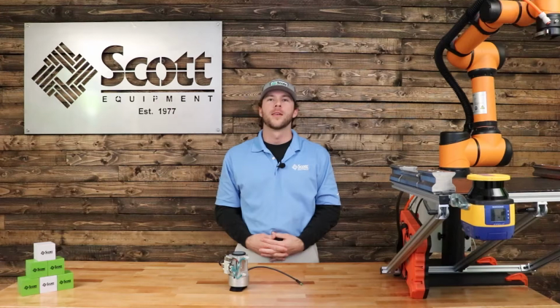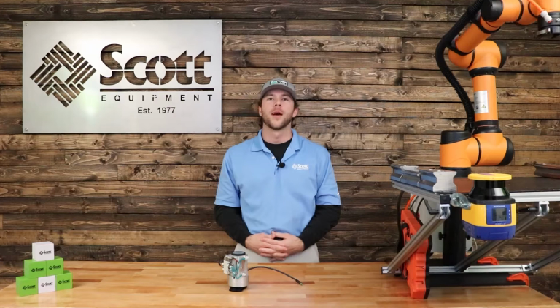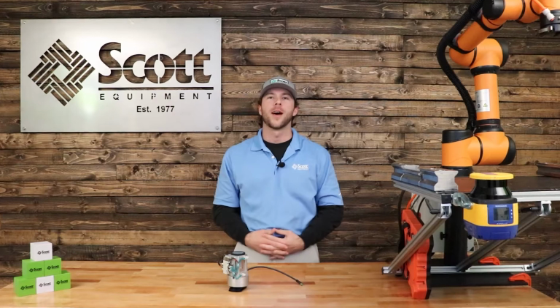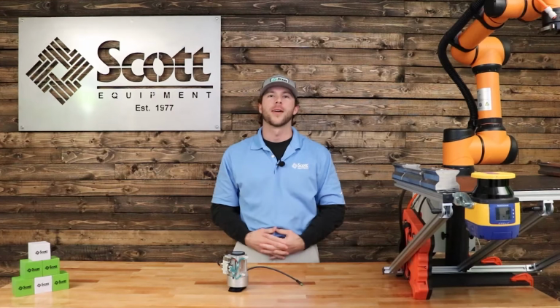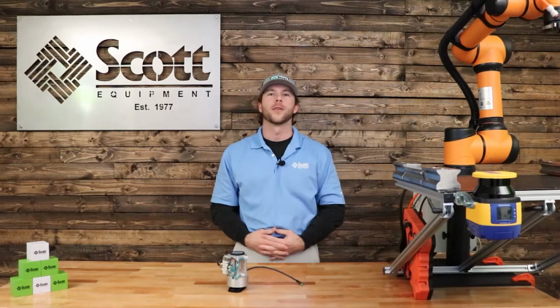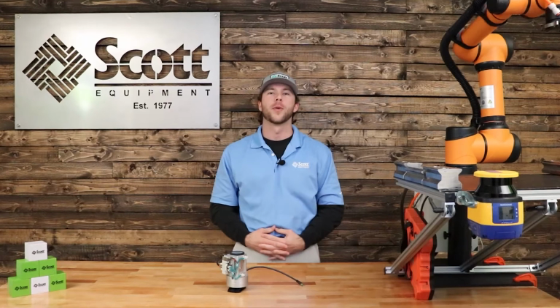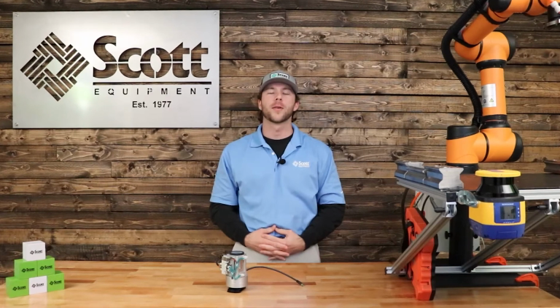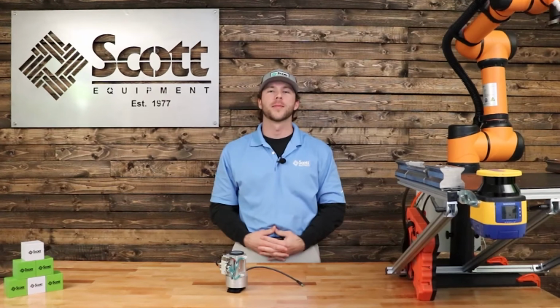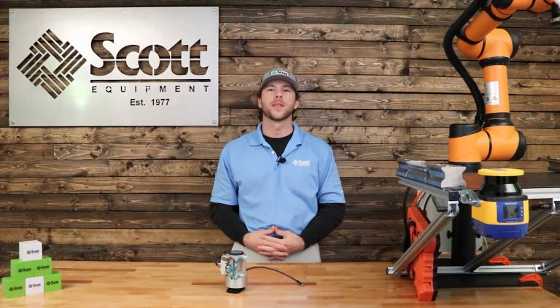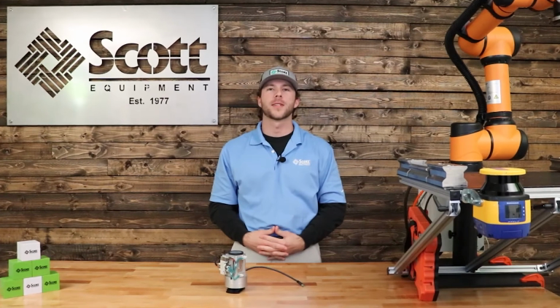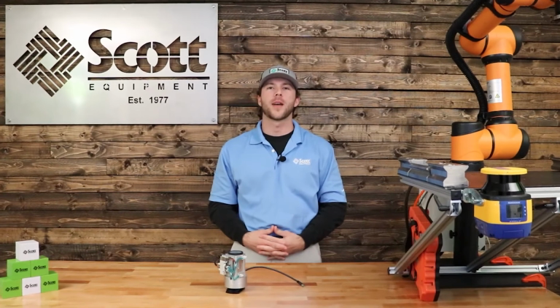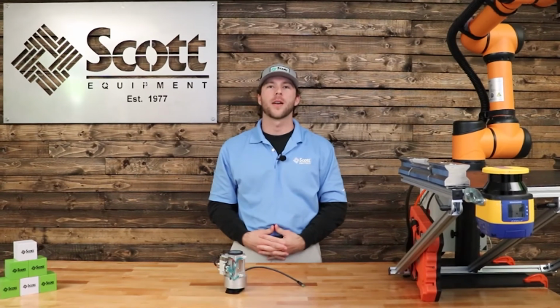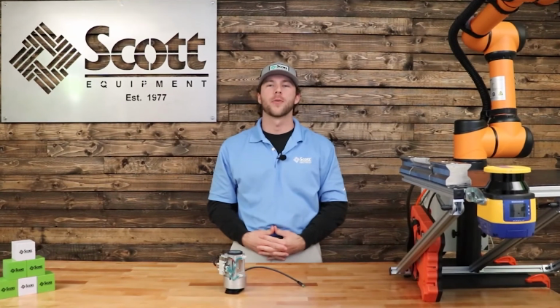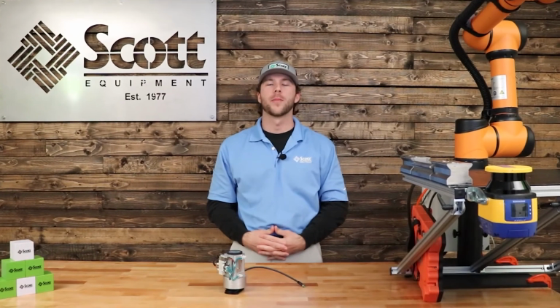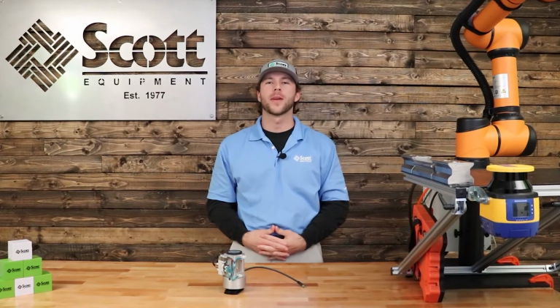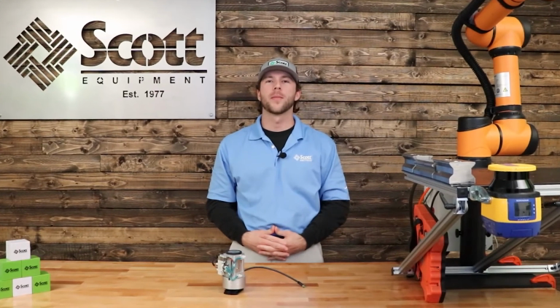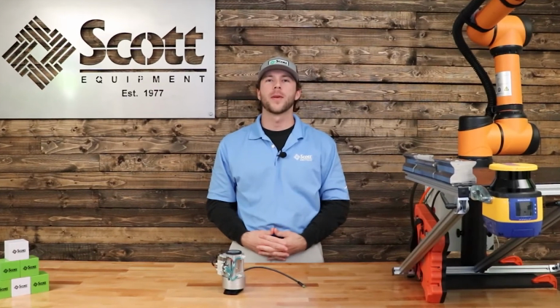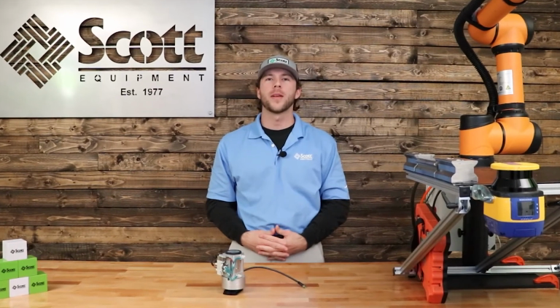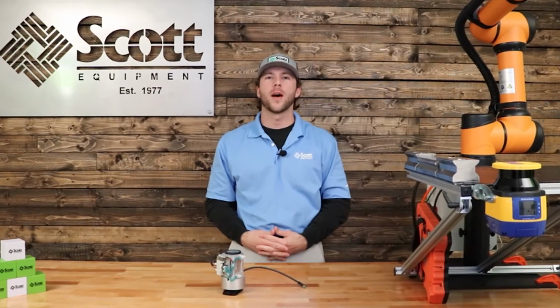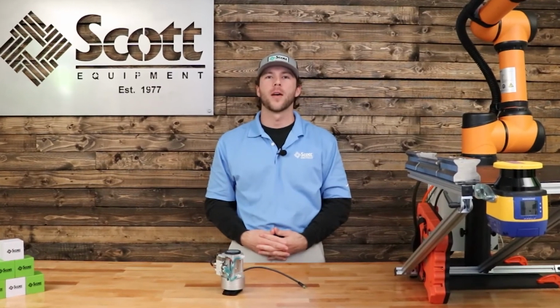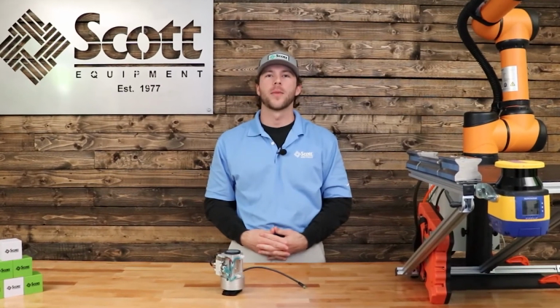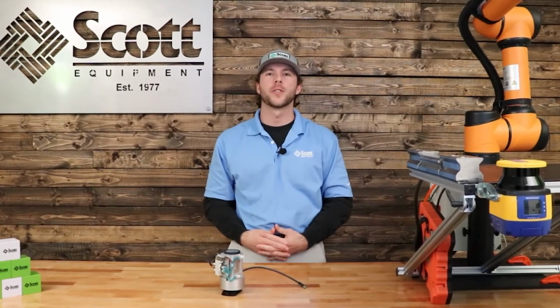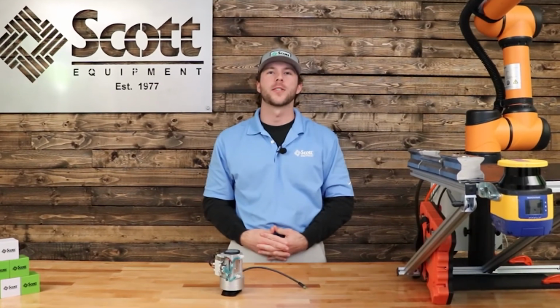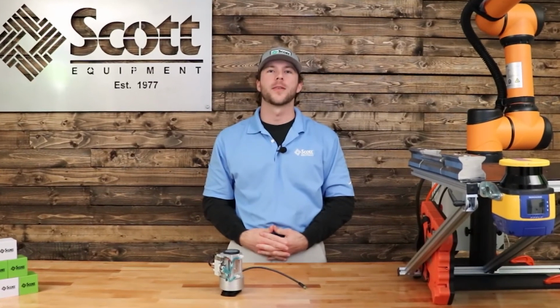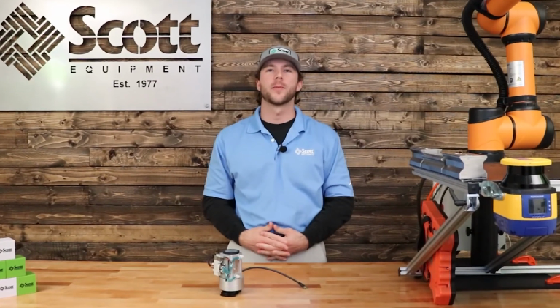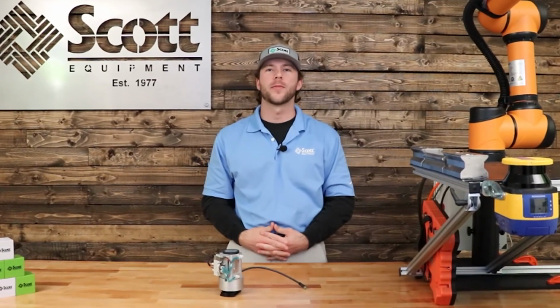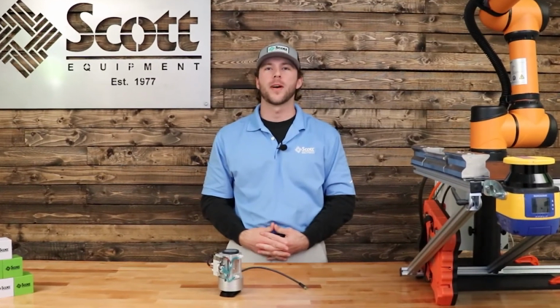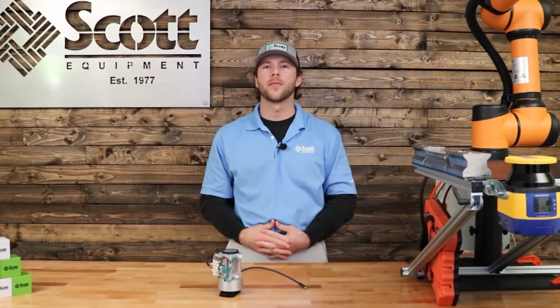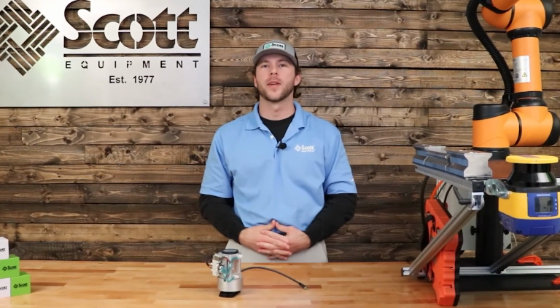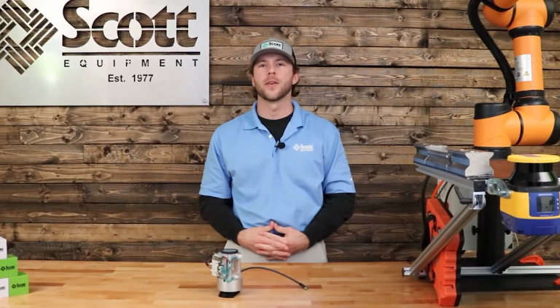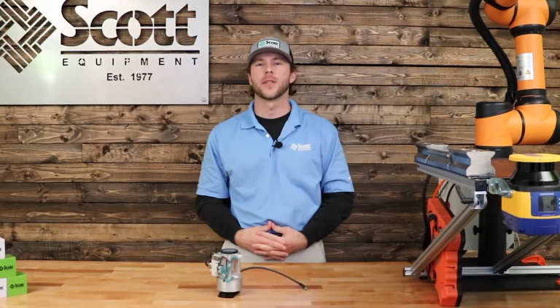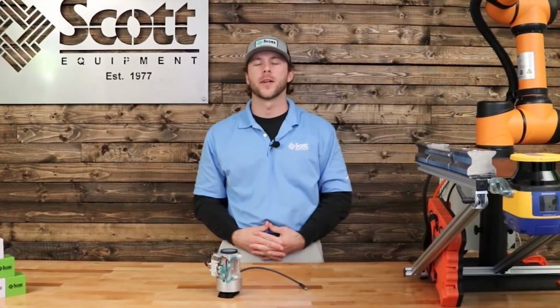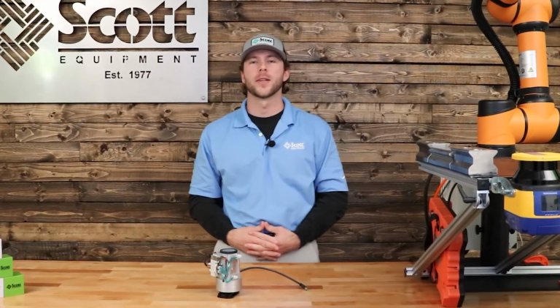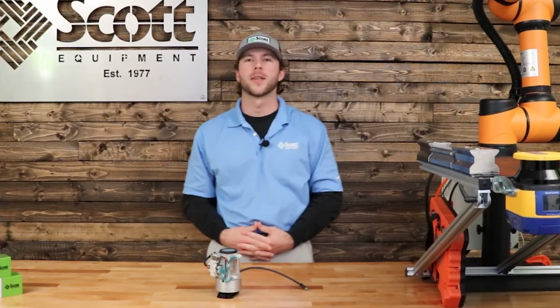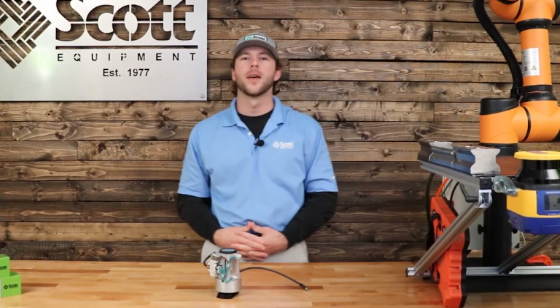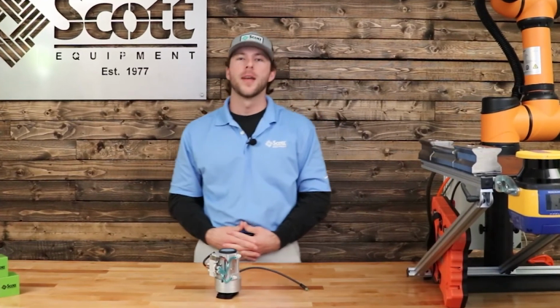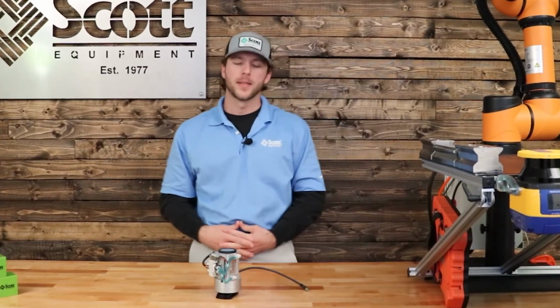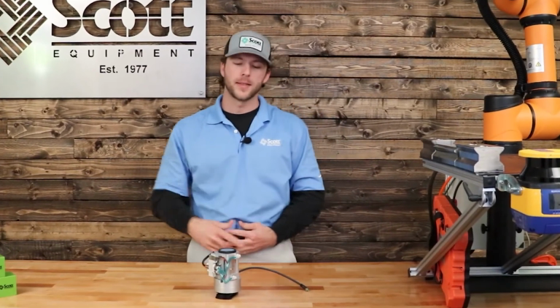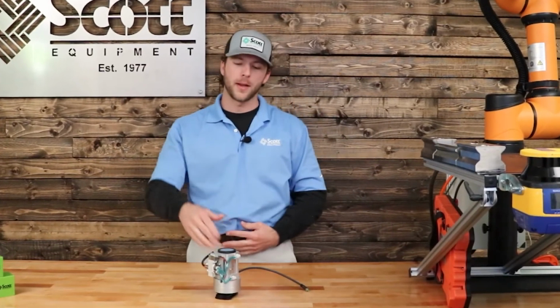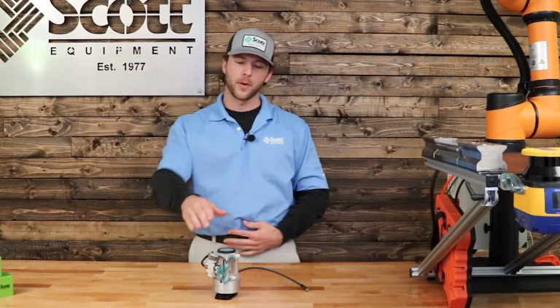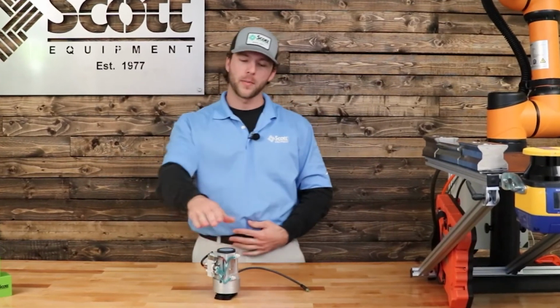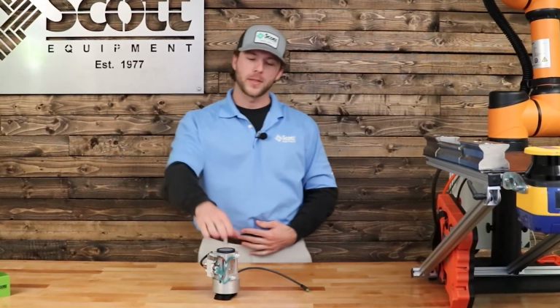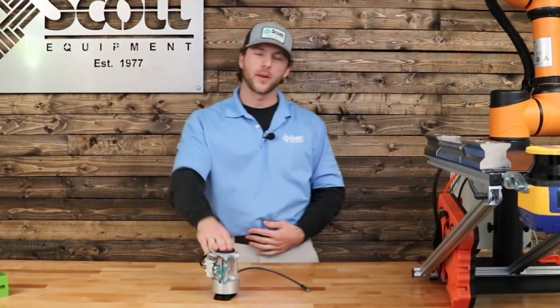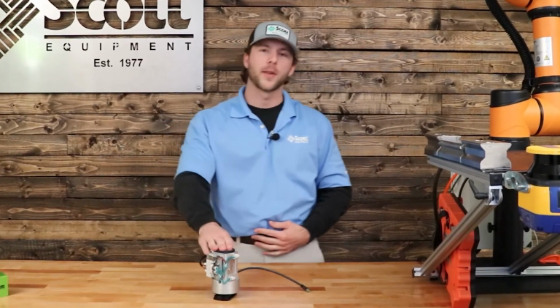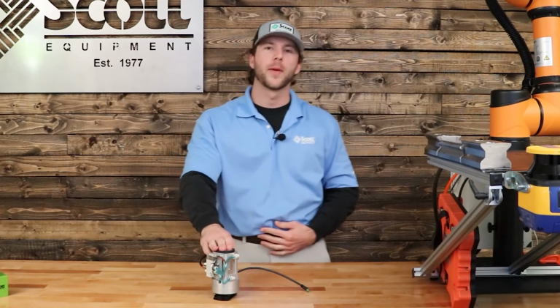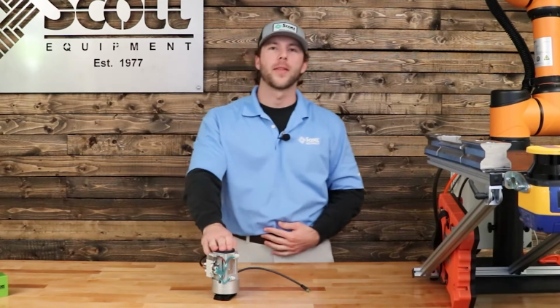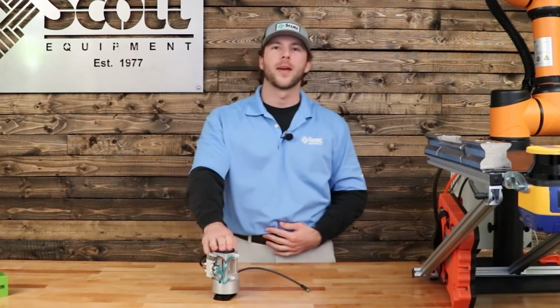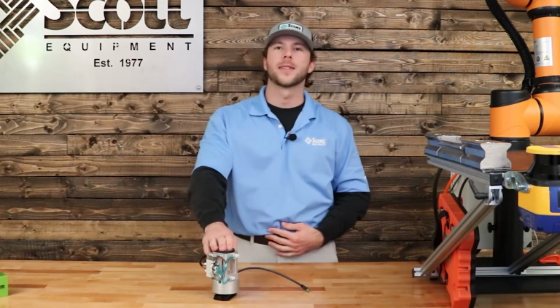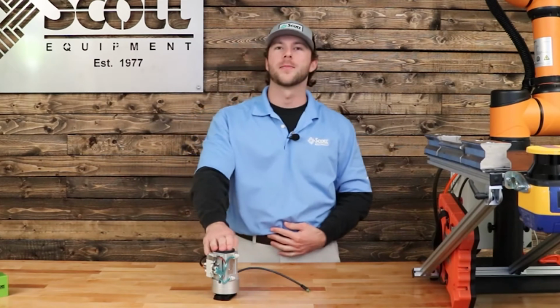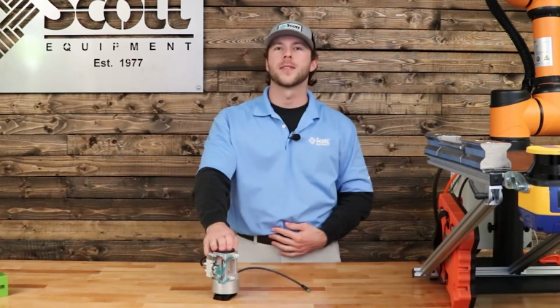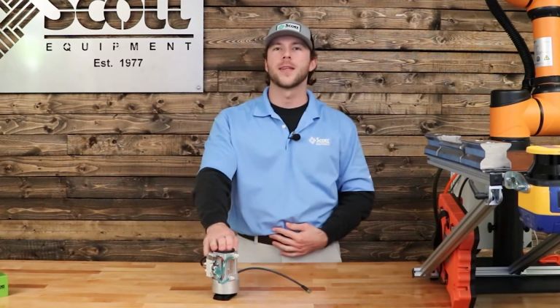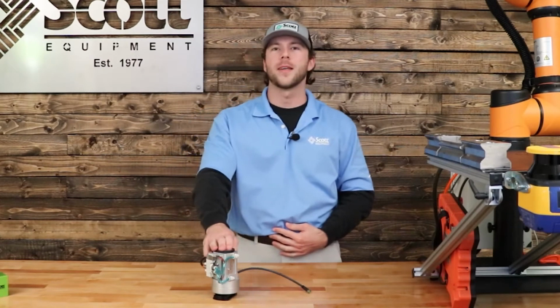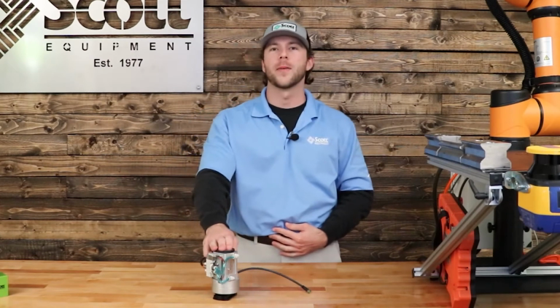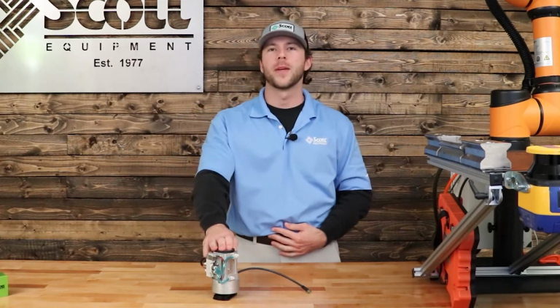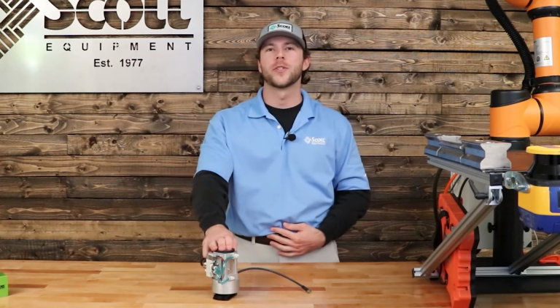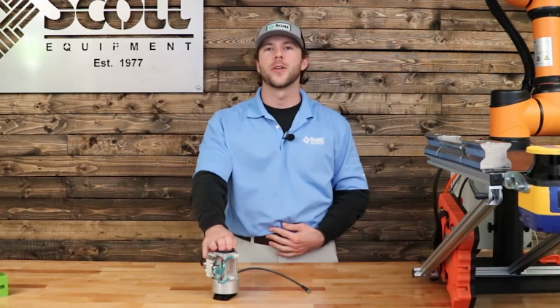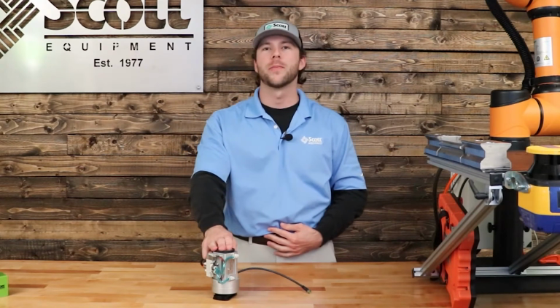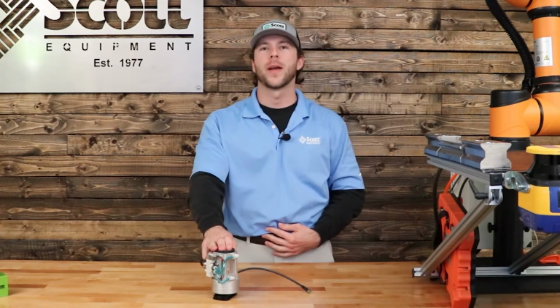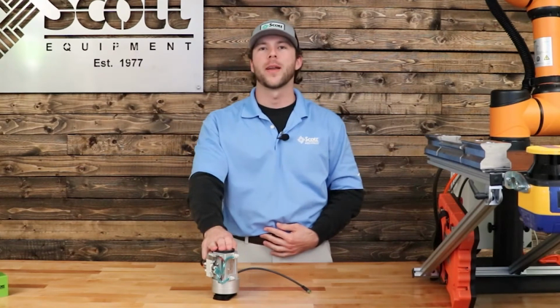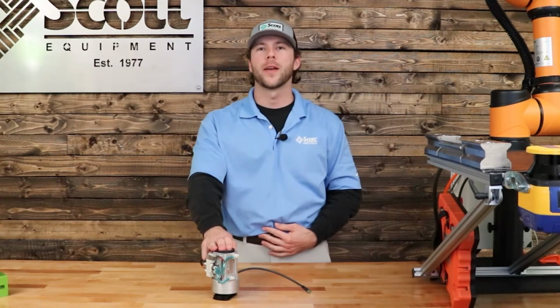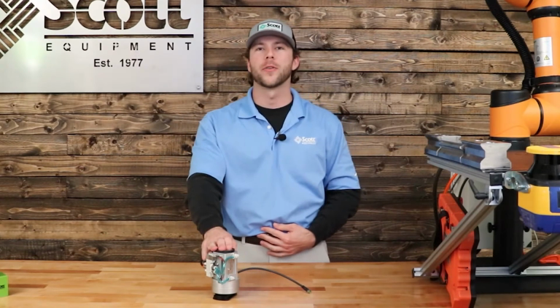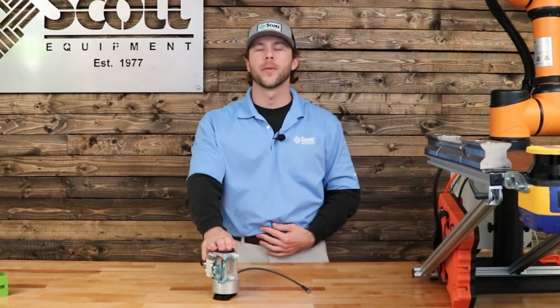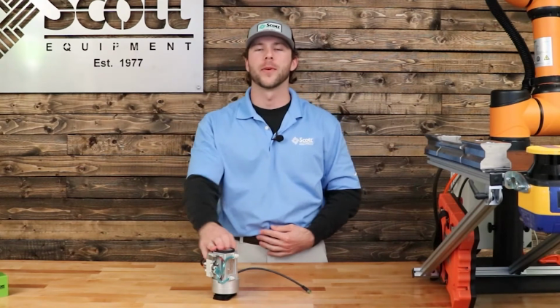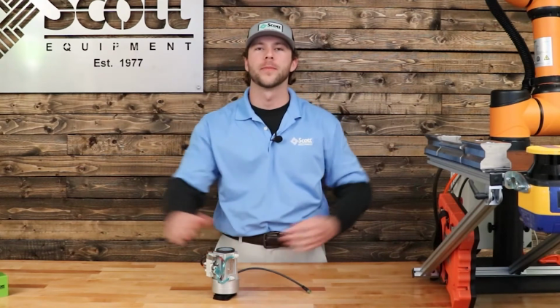Hi, welcome to the Scott Equipment Company Automation Simplified video series. Today we're going to be talking about the SMC MHM Magnetic Gripper.